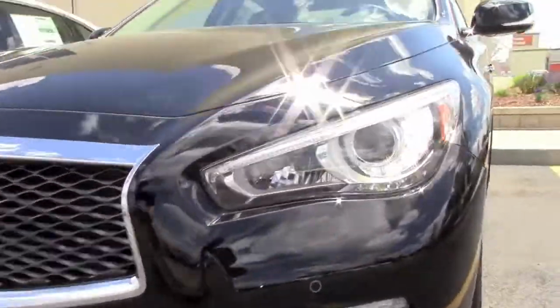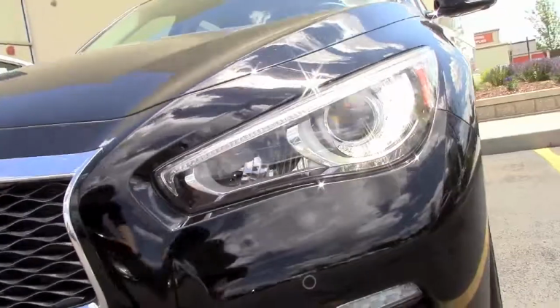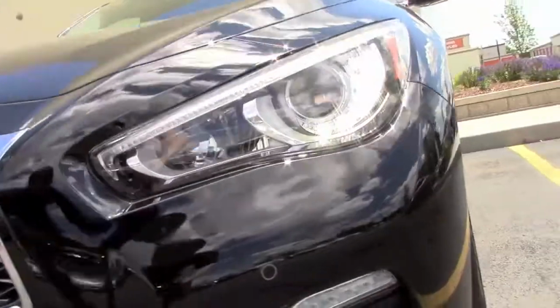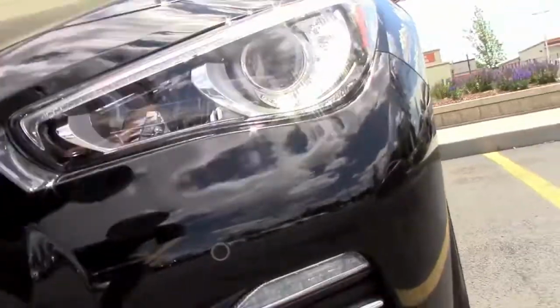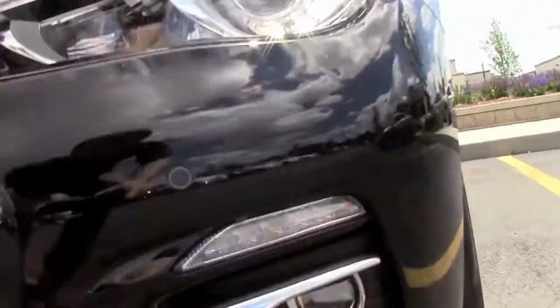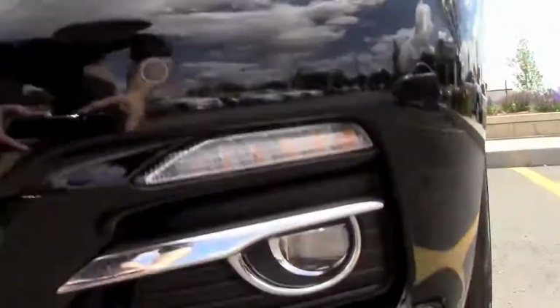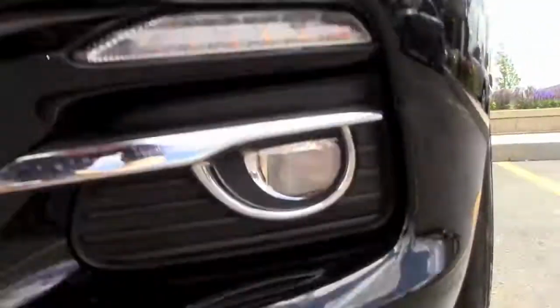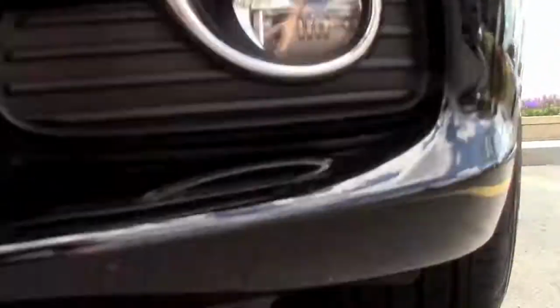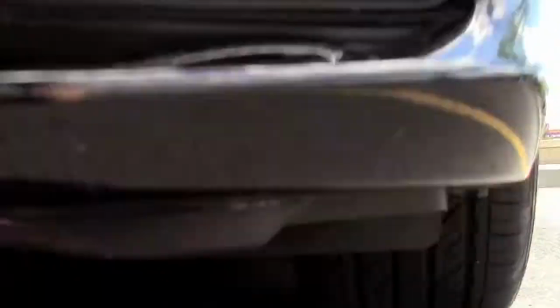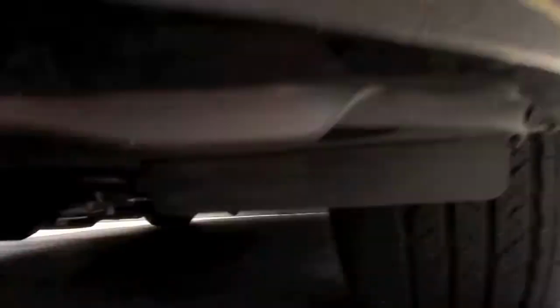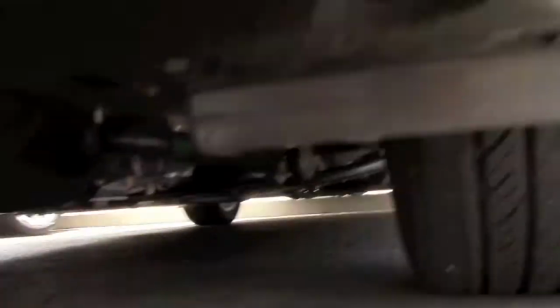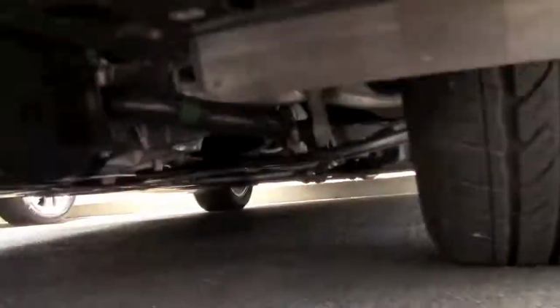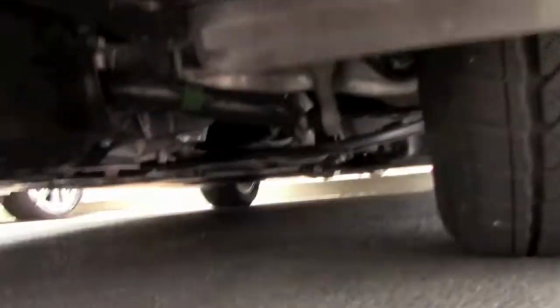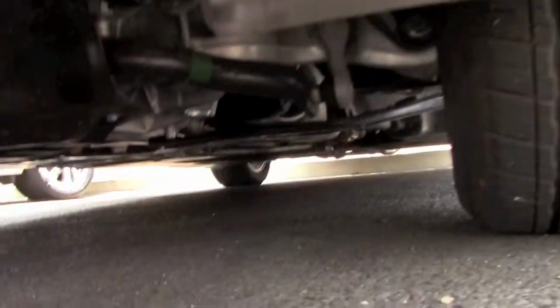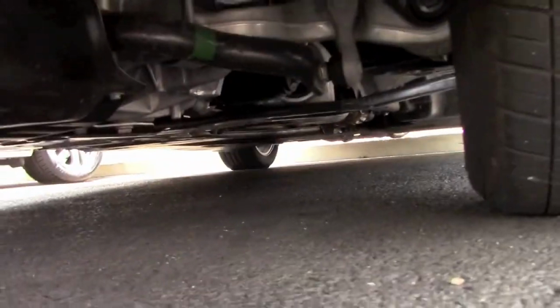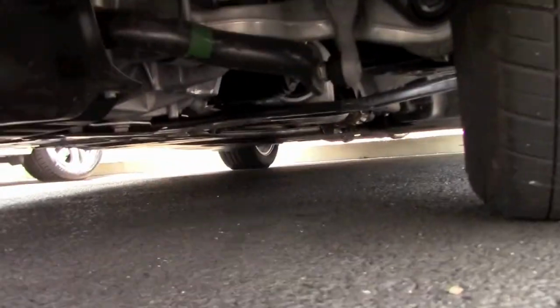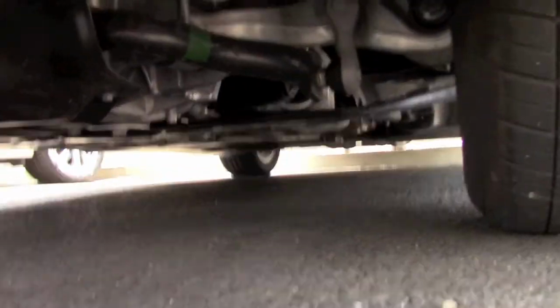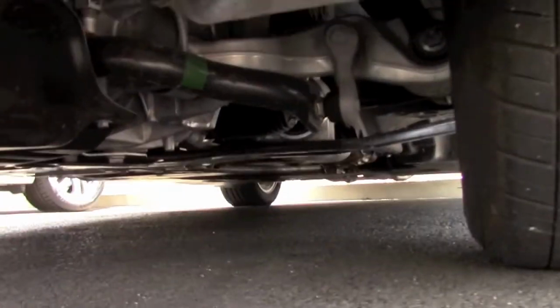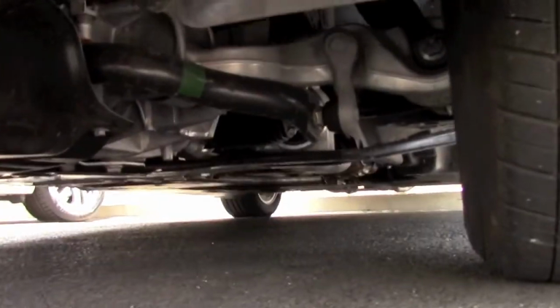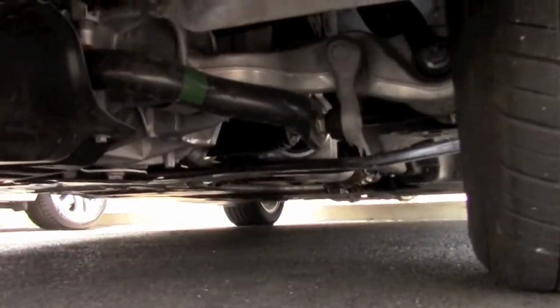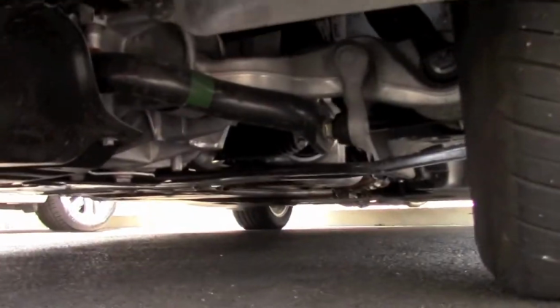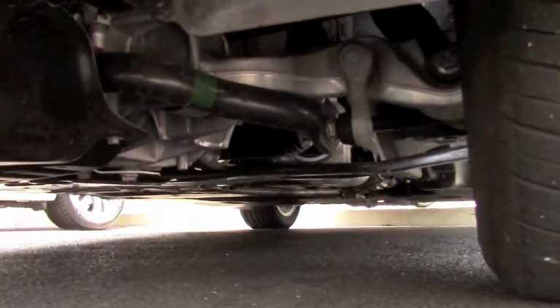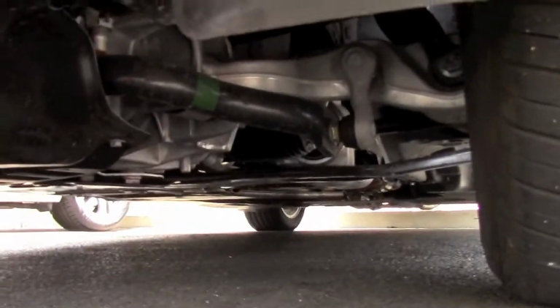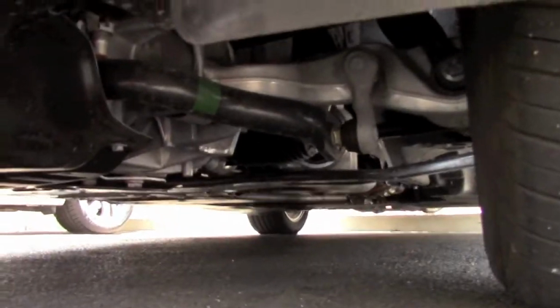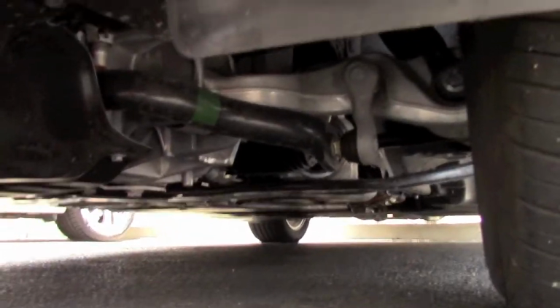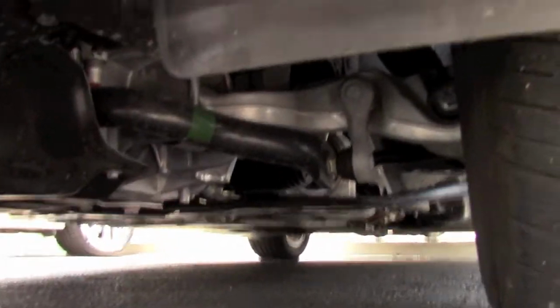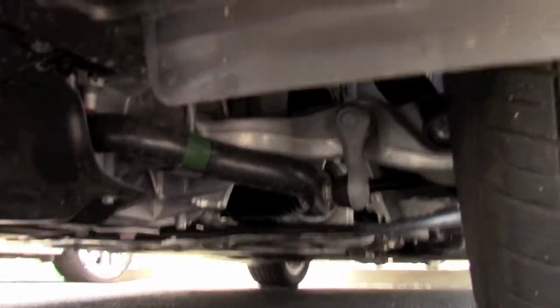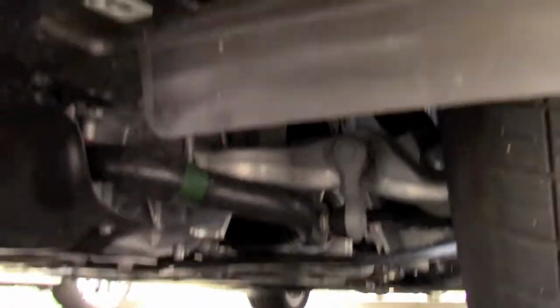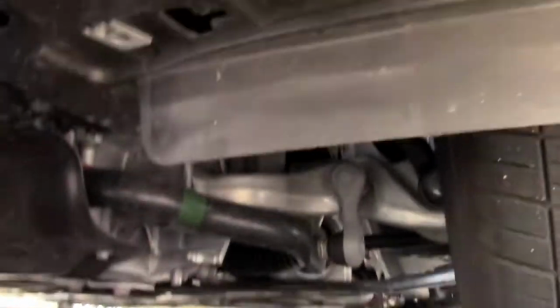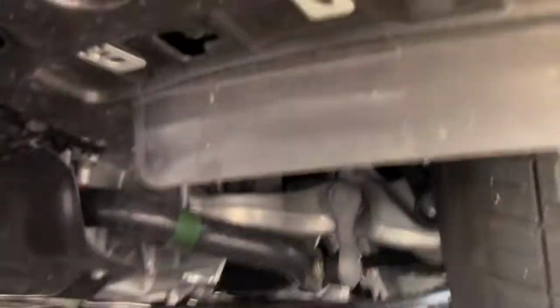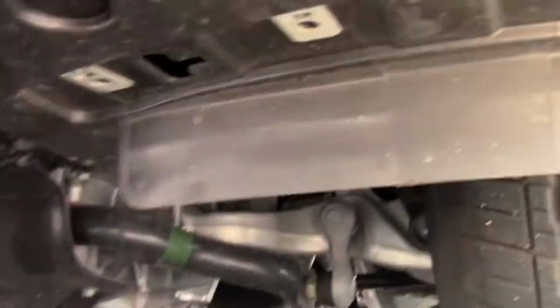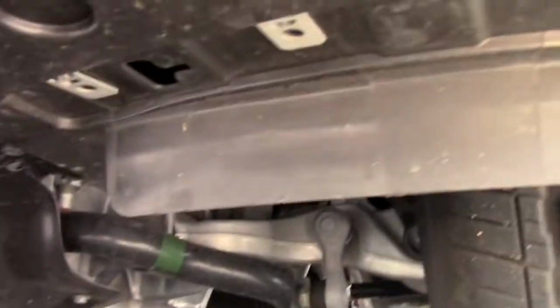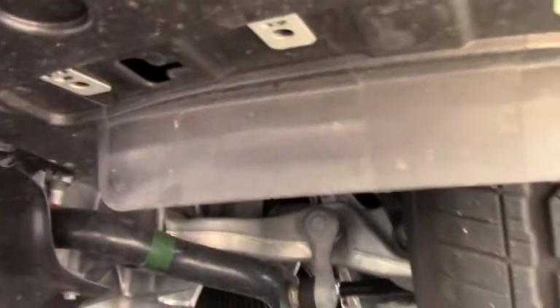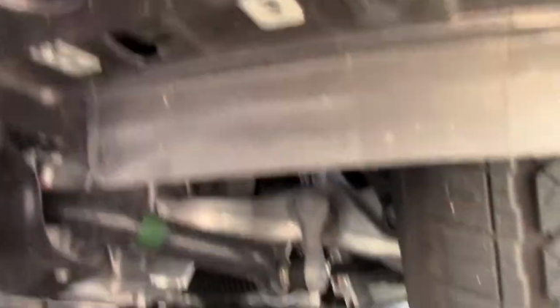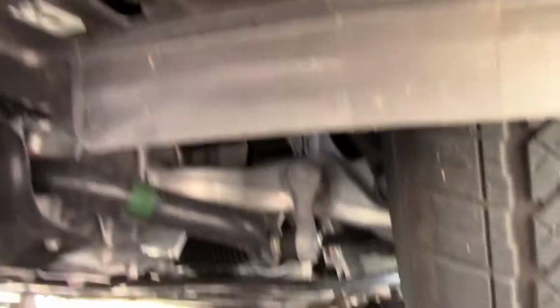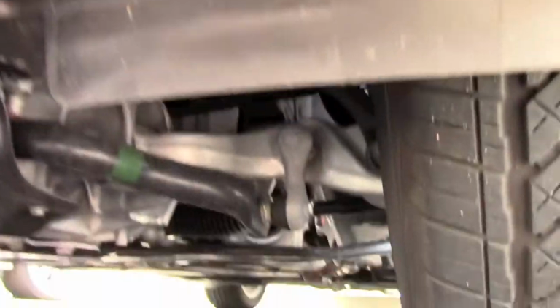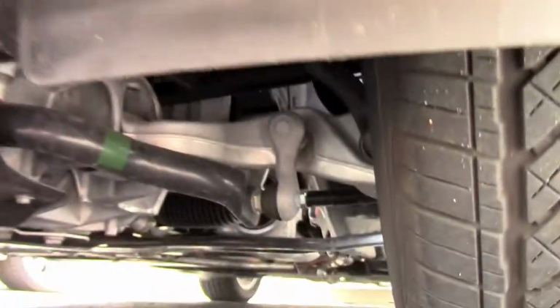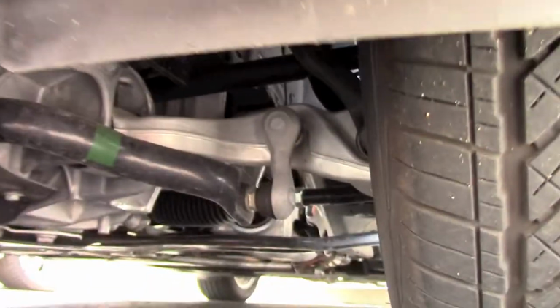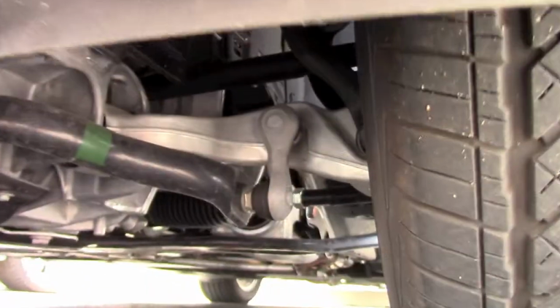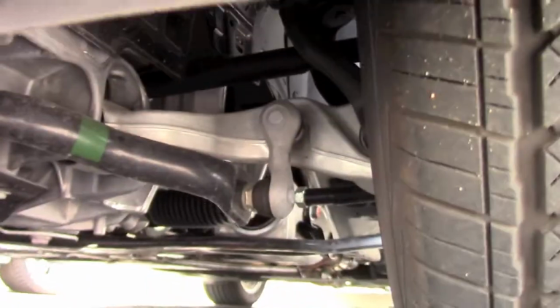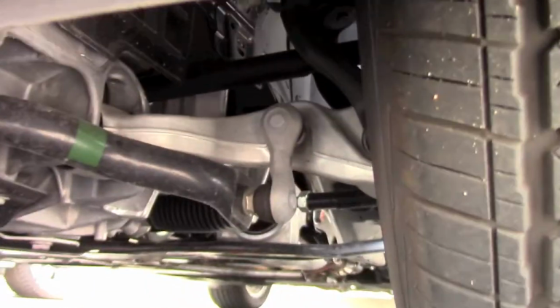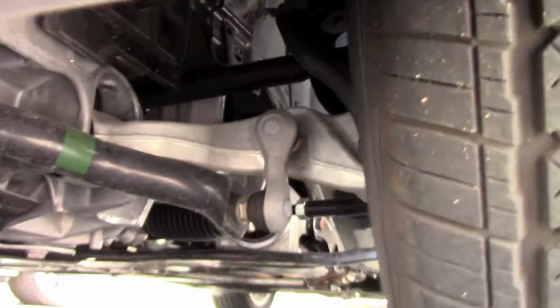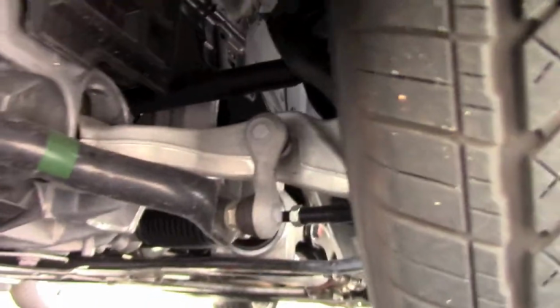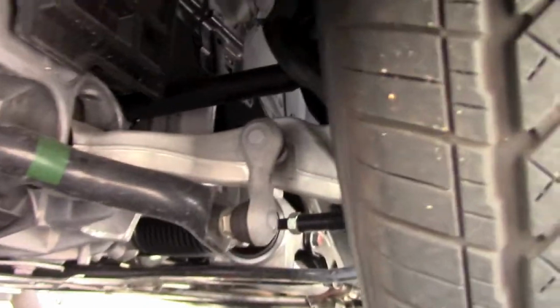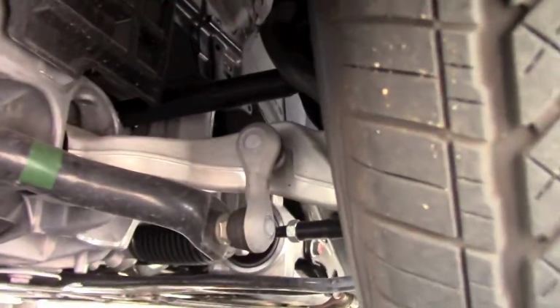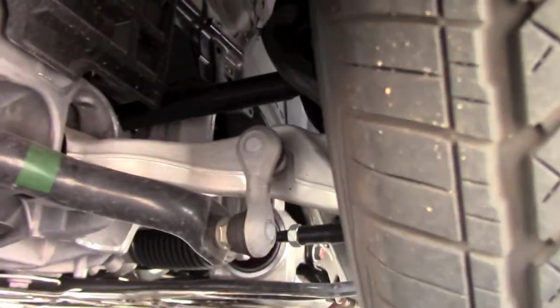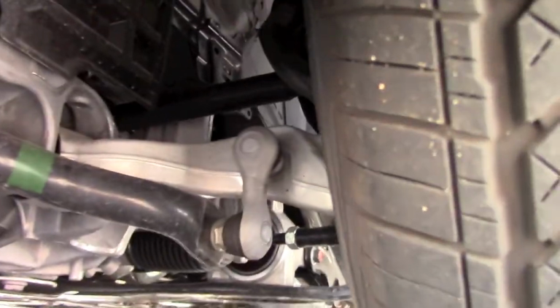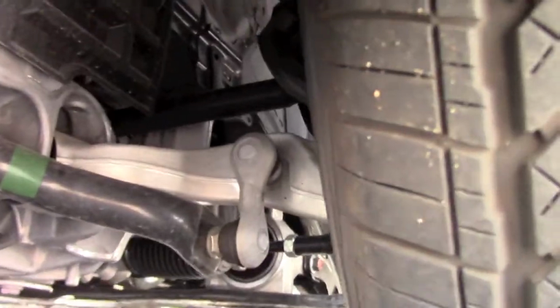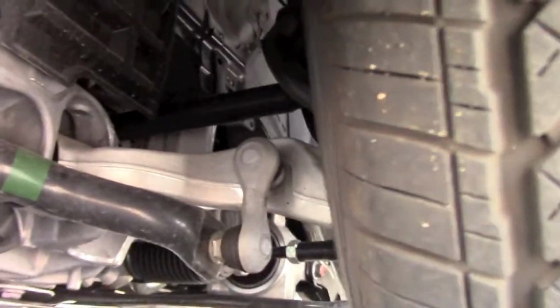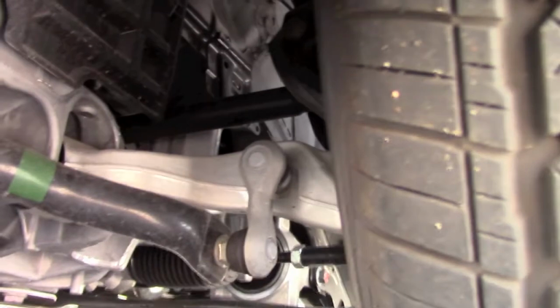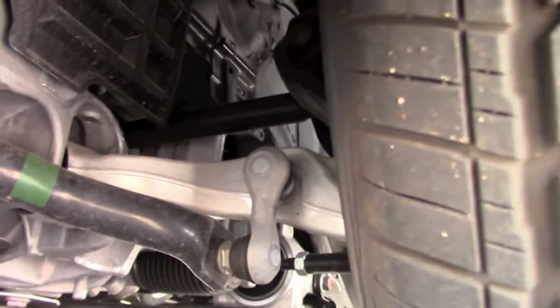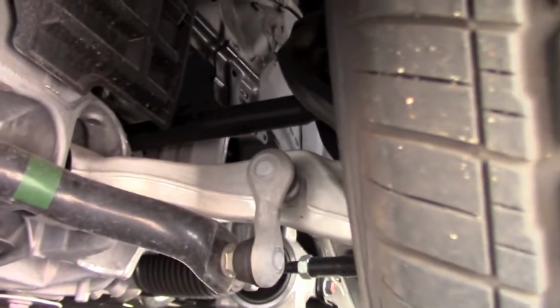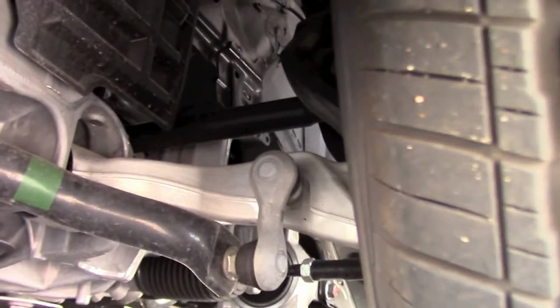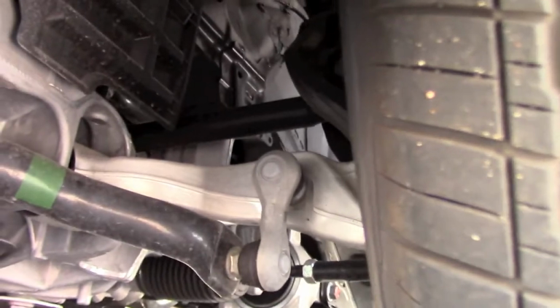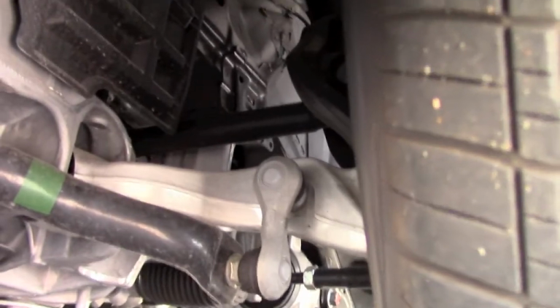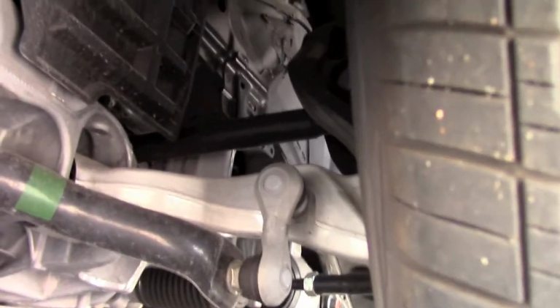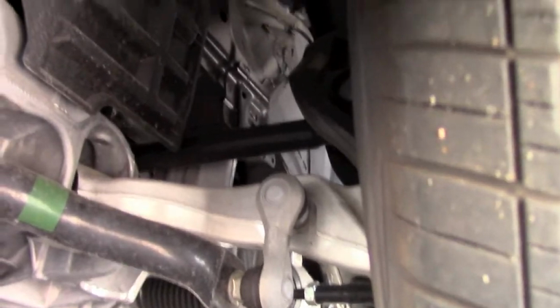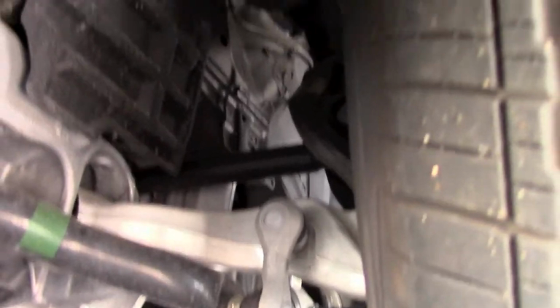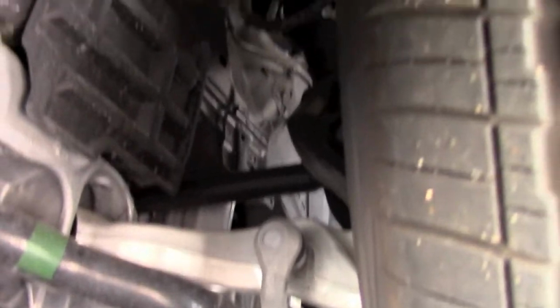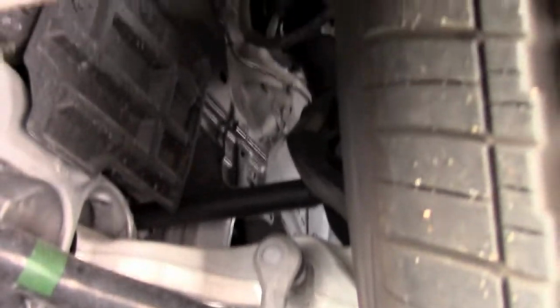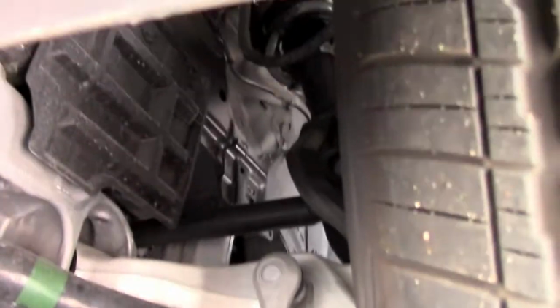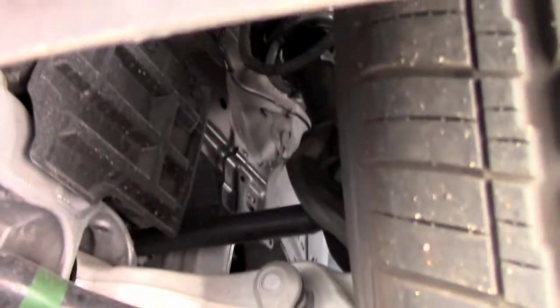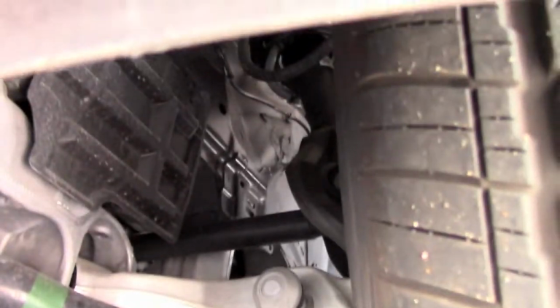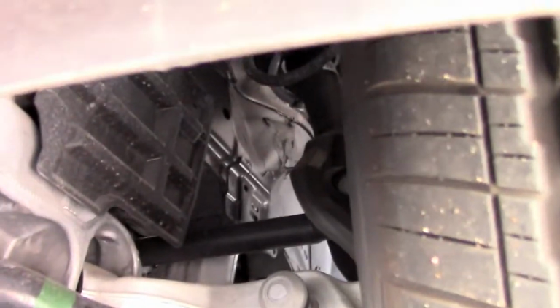The suspension is 4-wheel independent sport-tuned, combined with an all-wheel drive system.